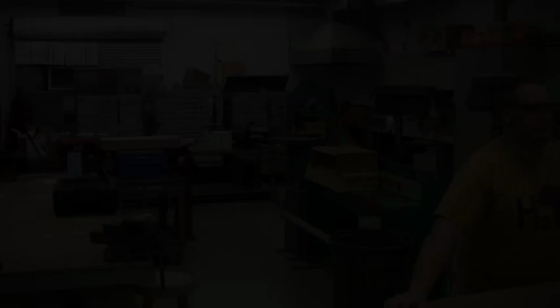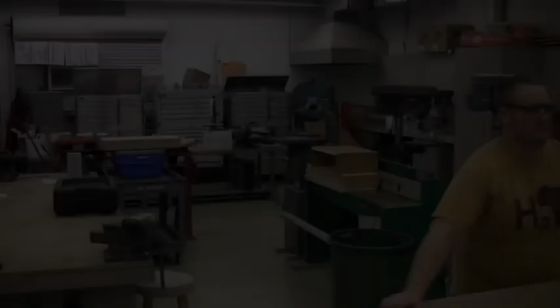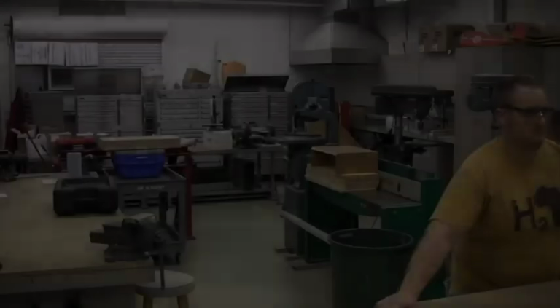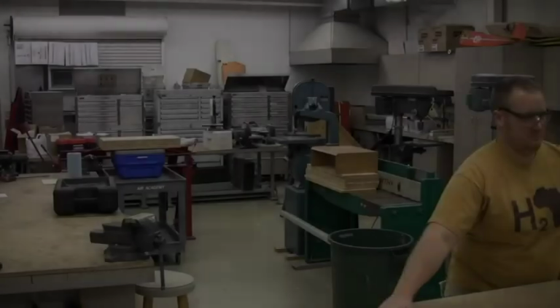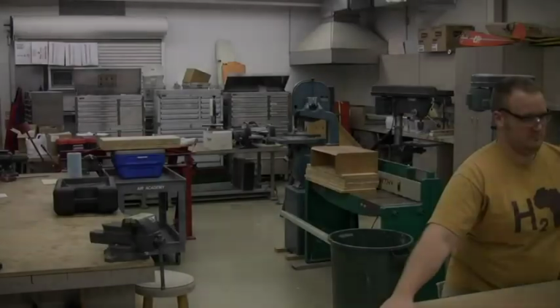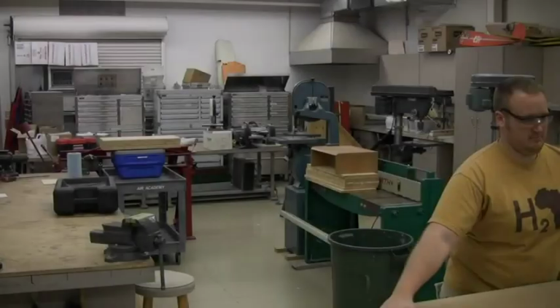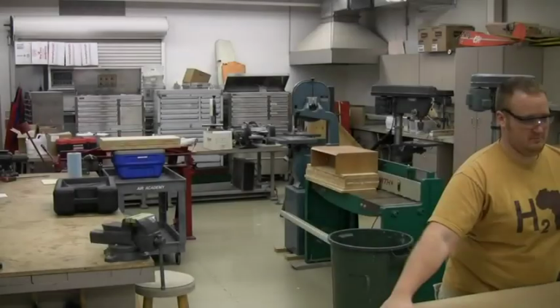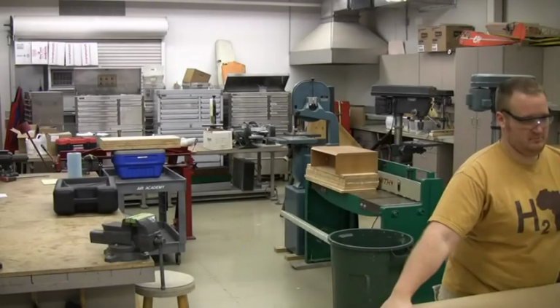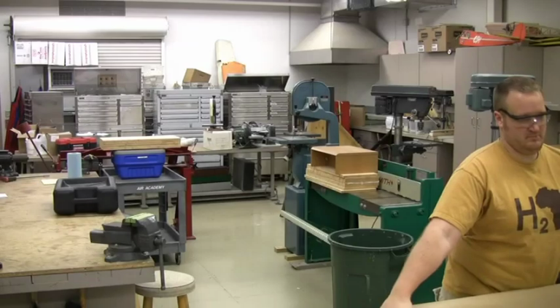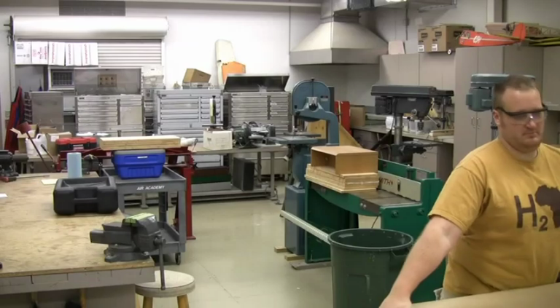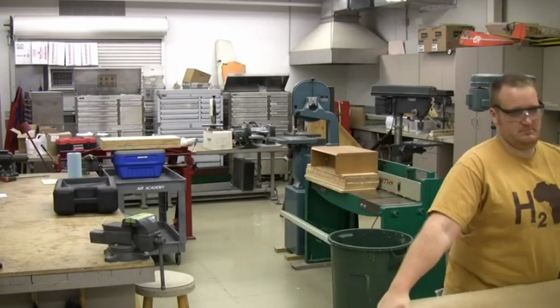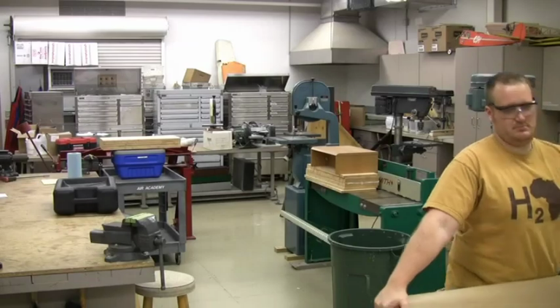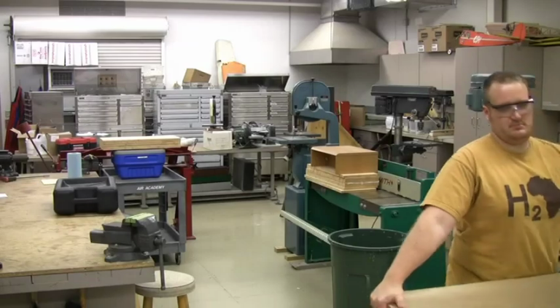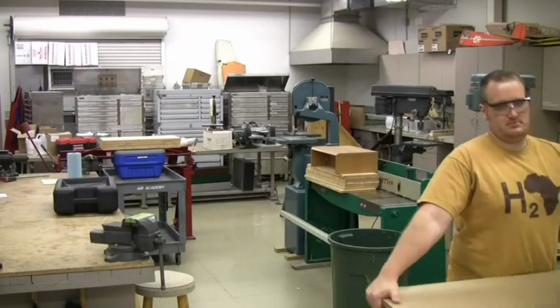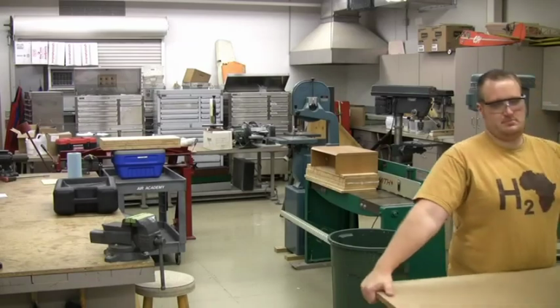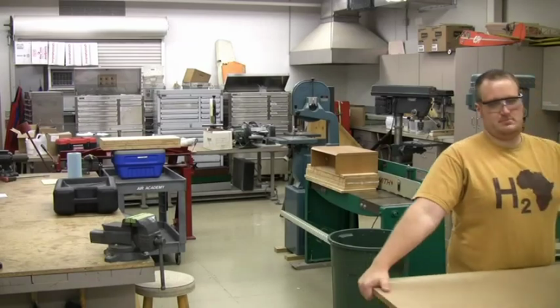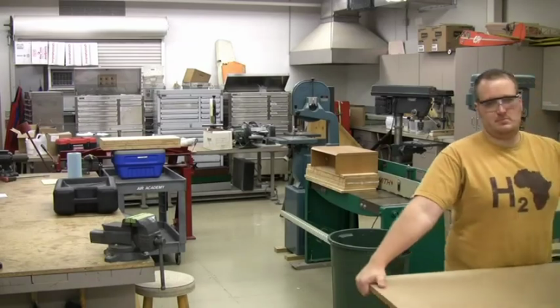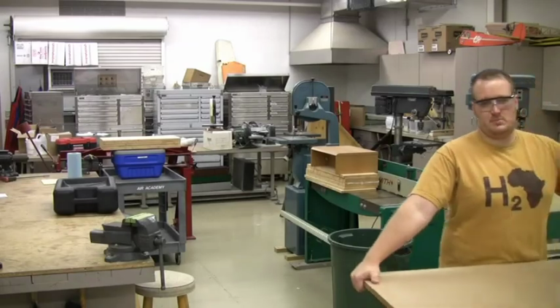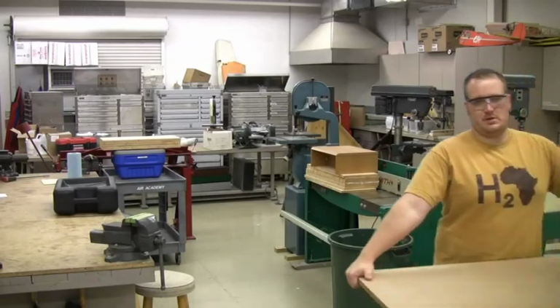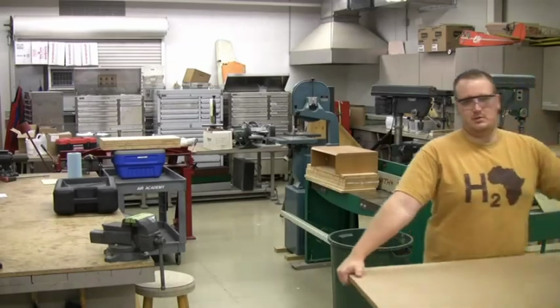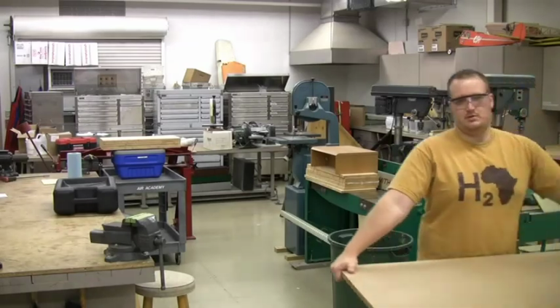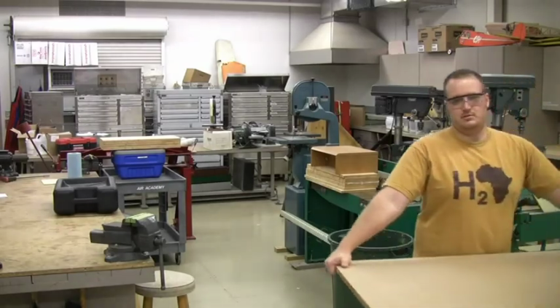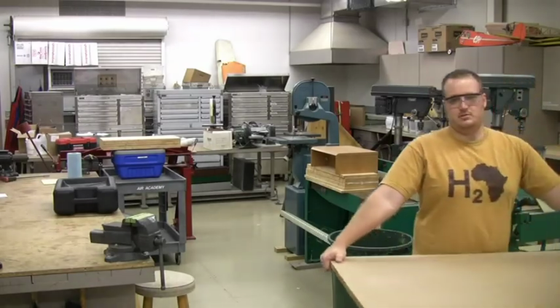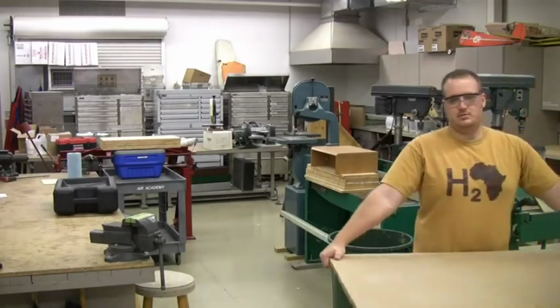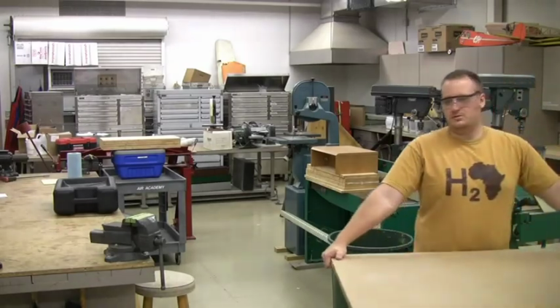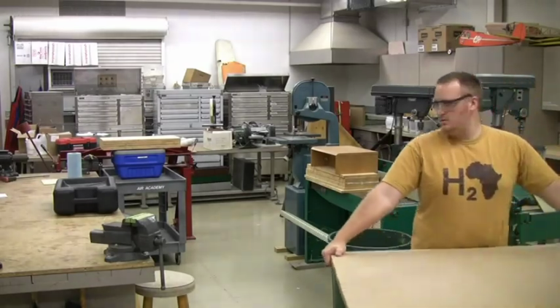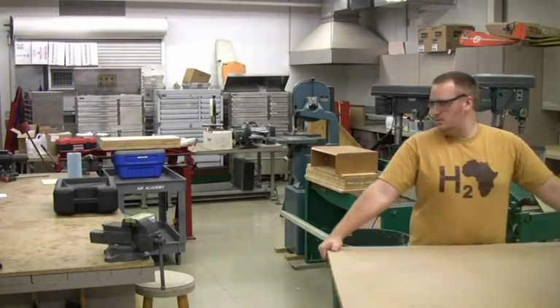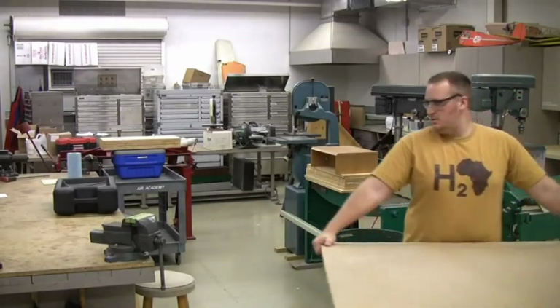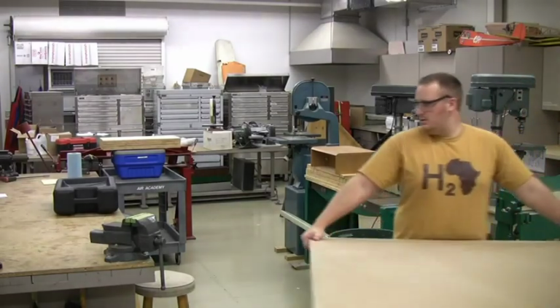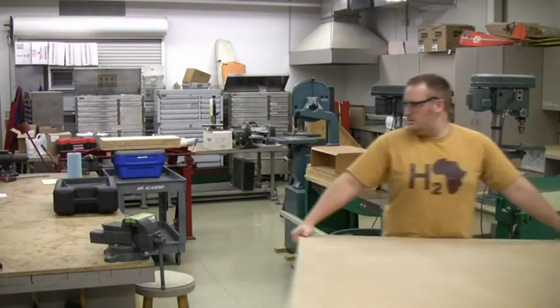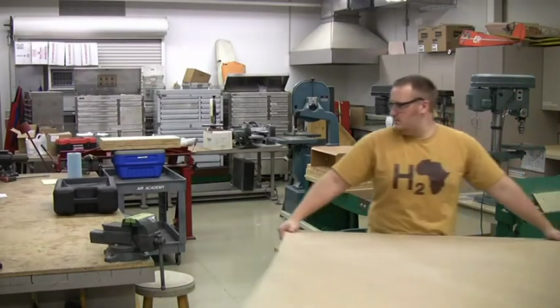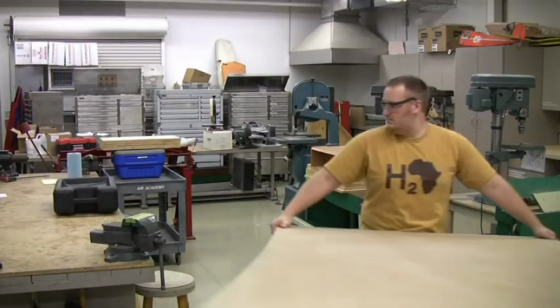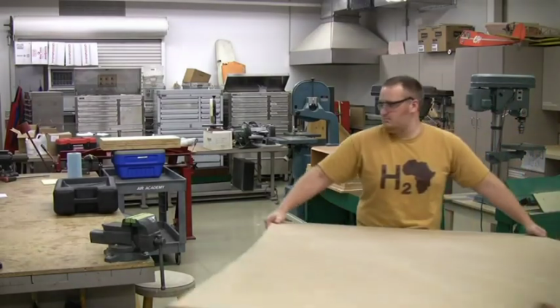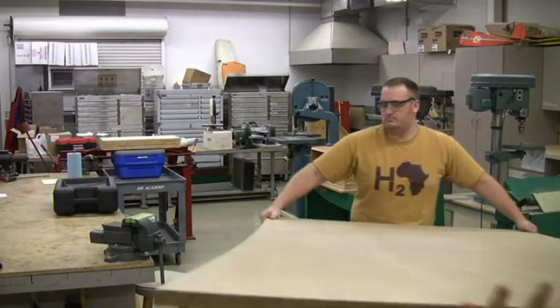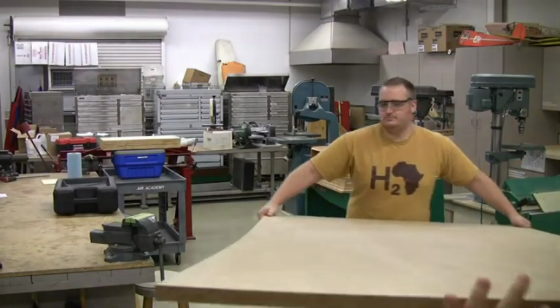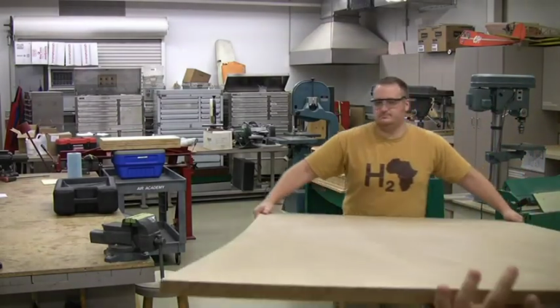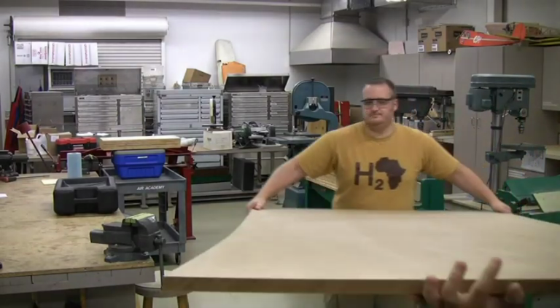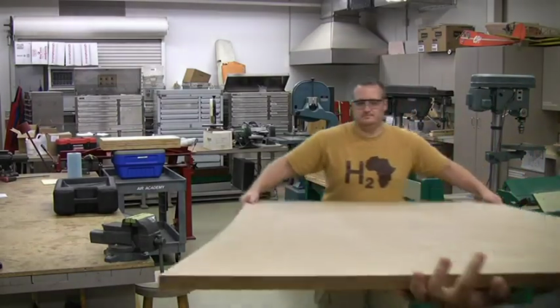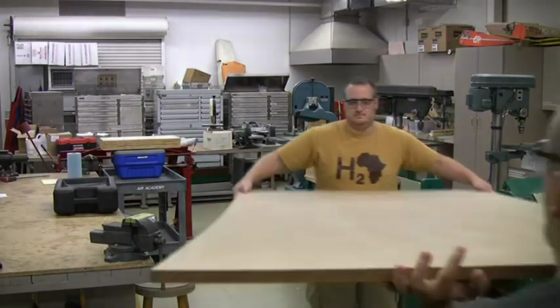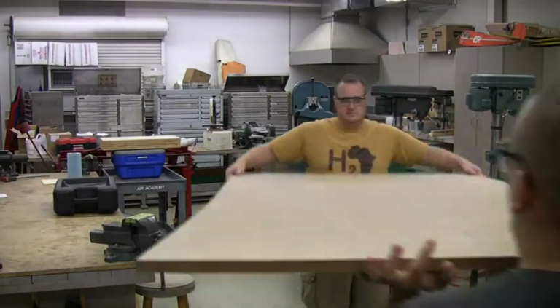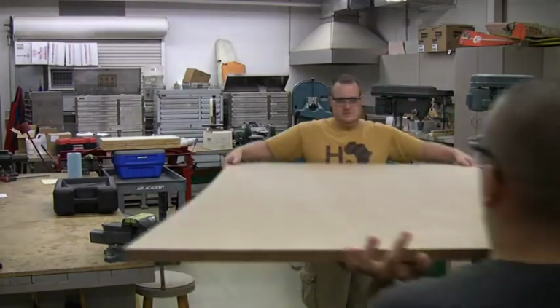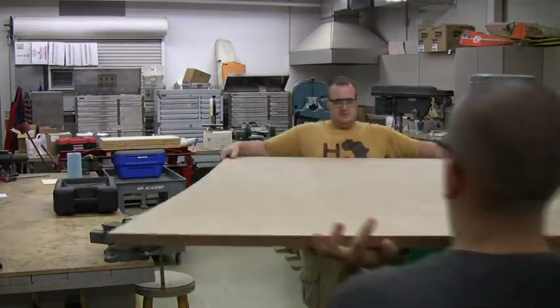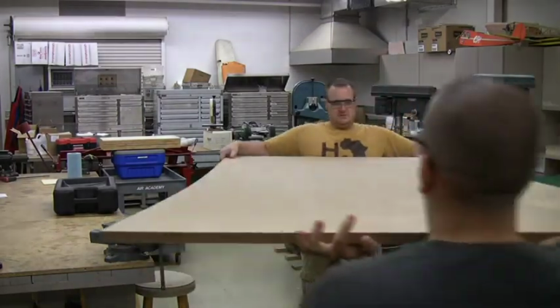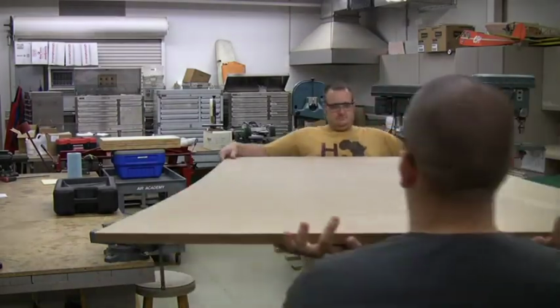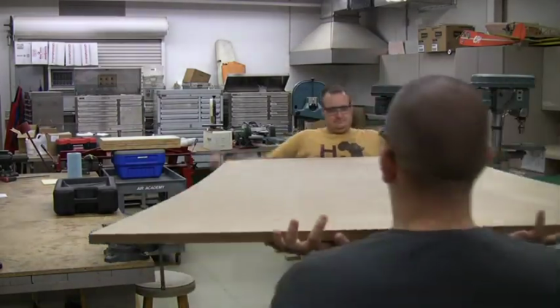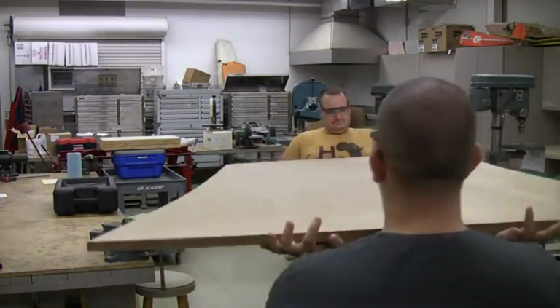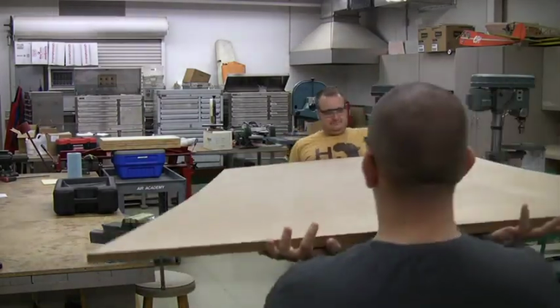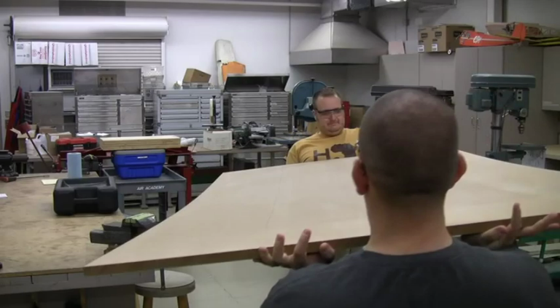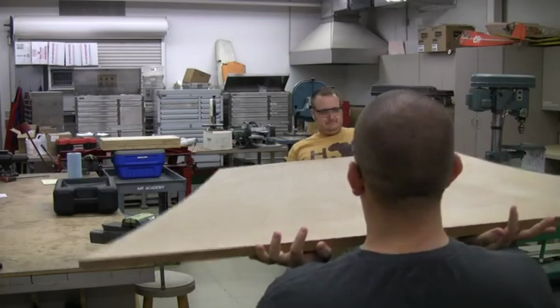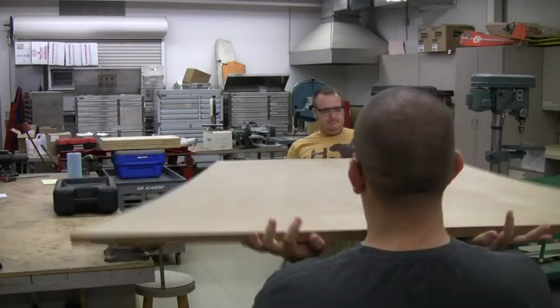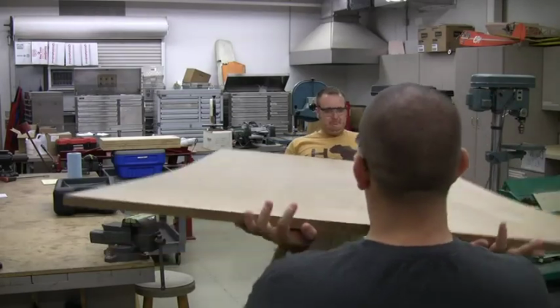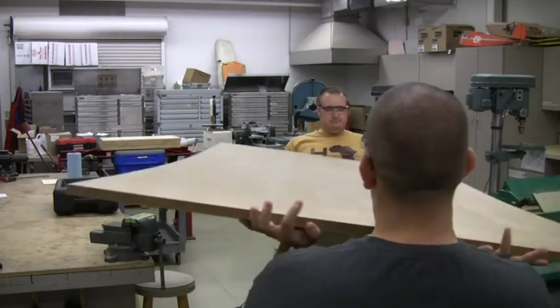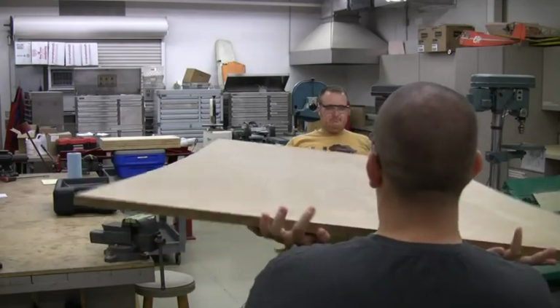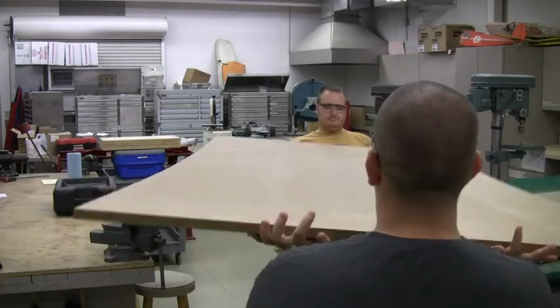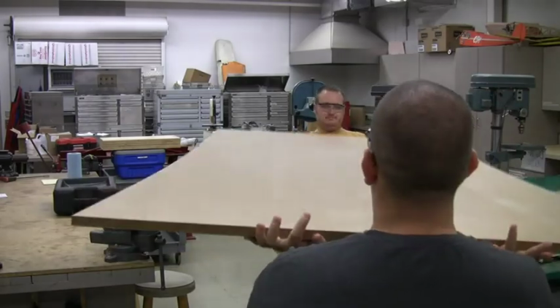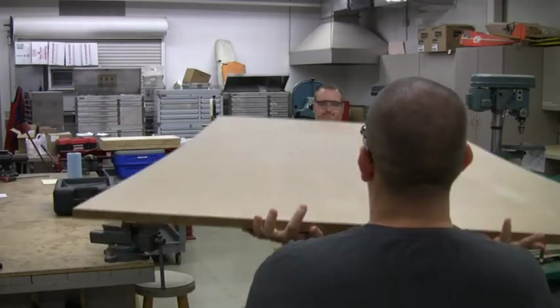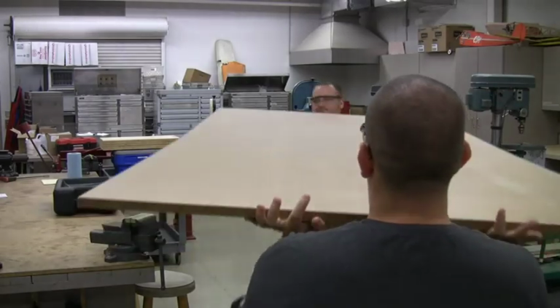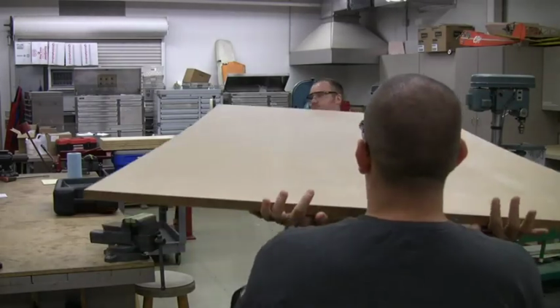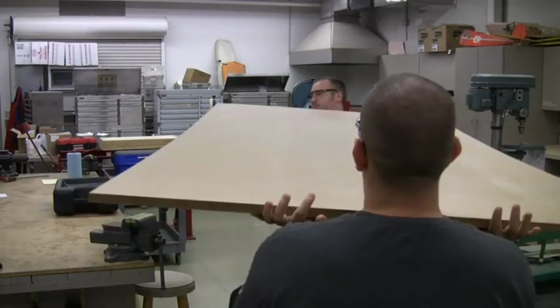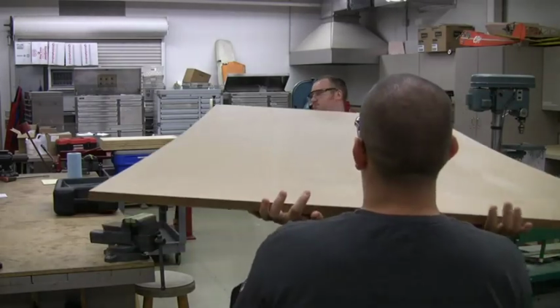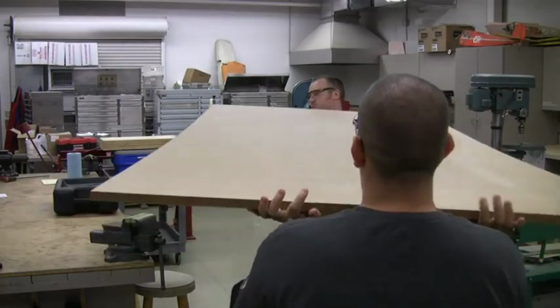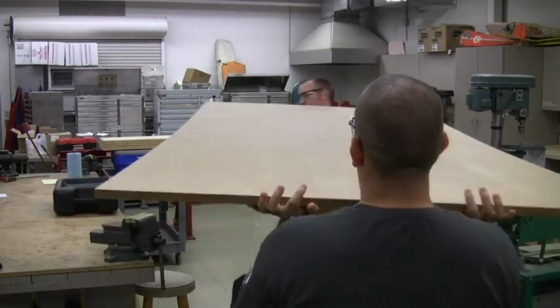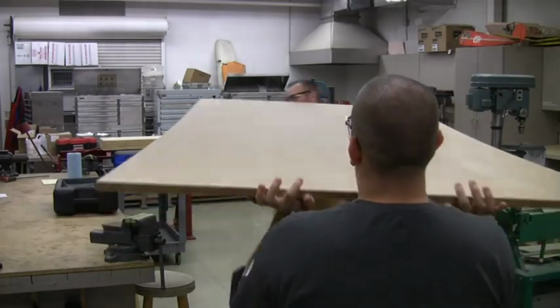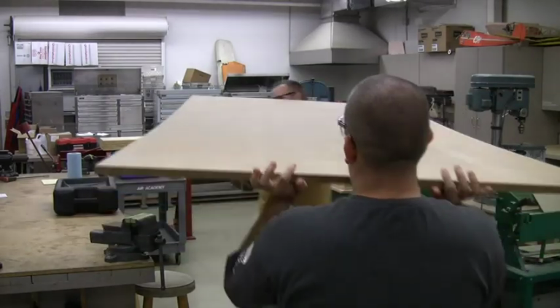Tonight we are building our first mold, our first jig of the entire airplane project.